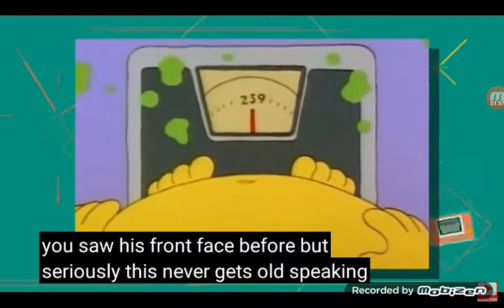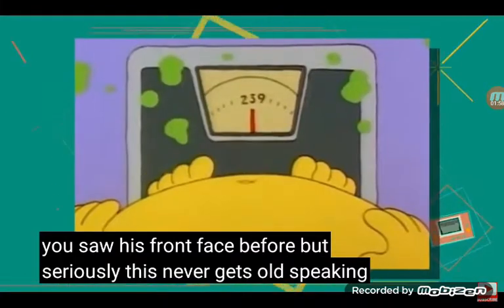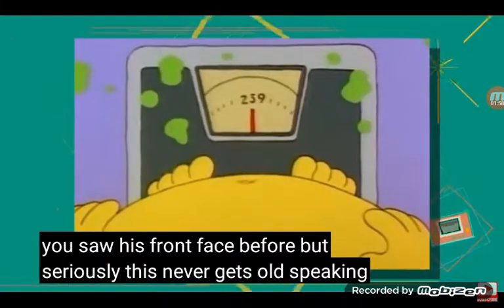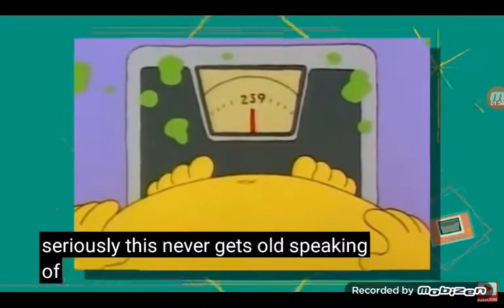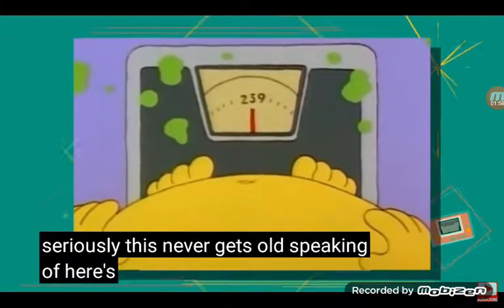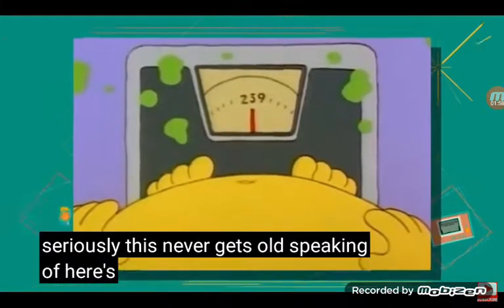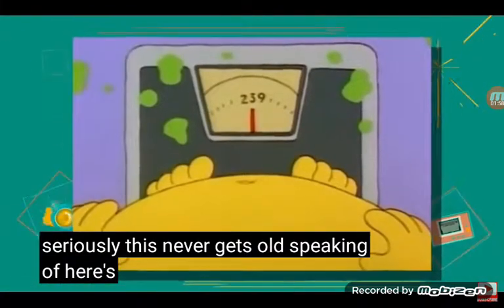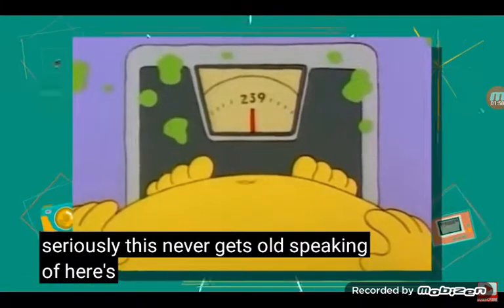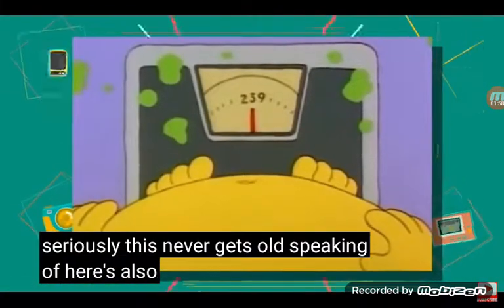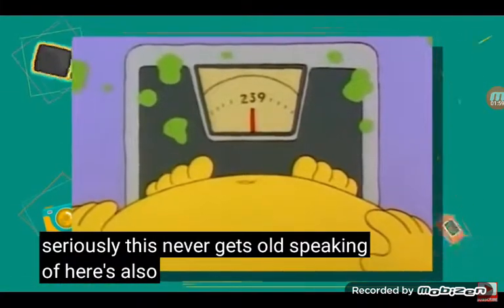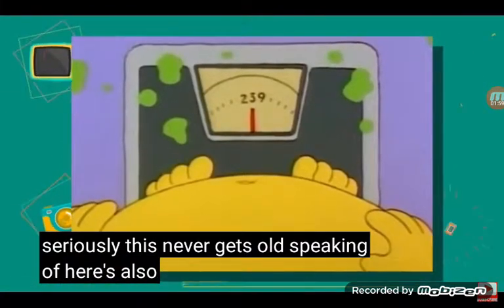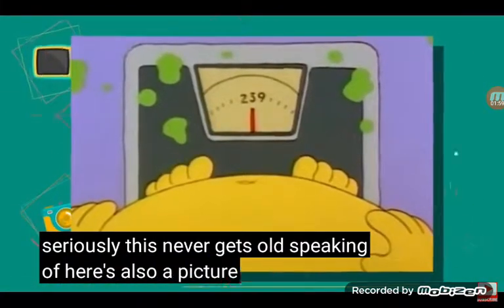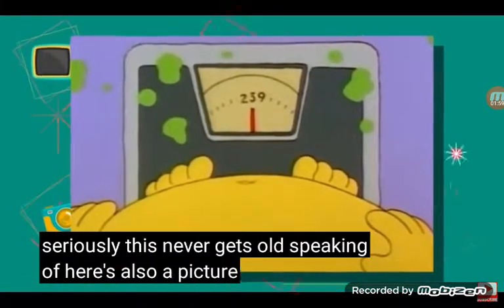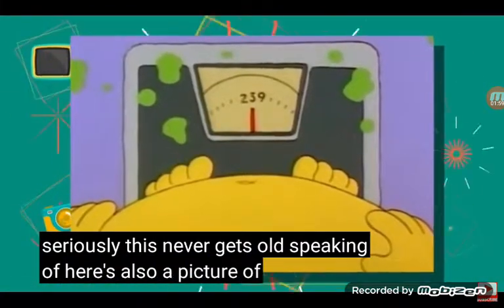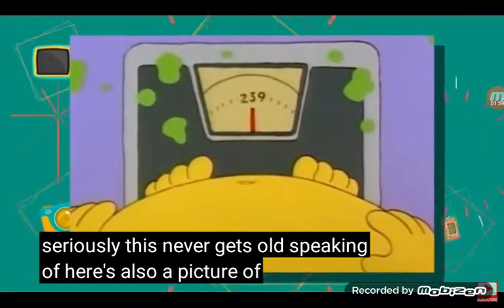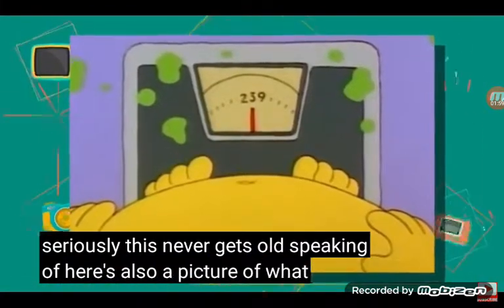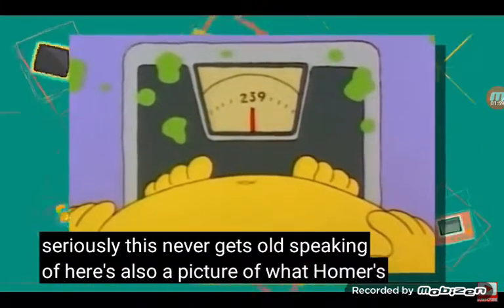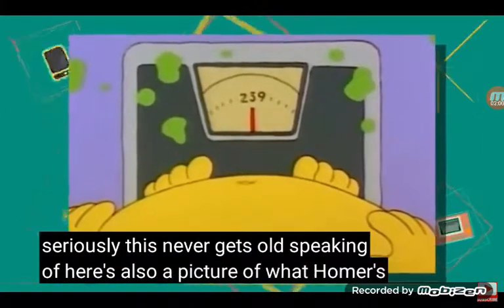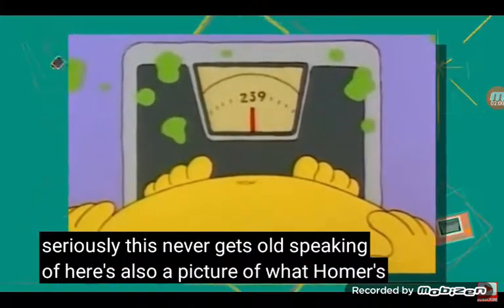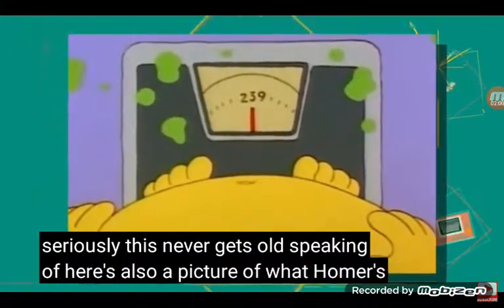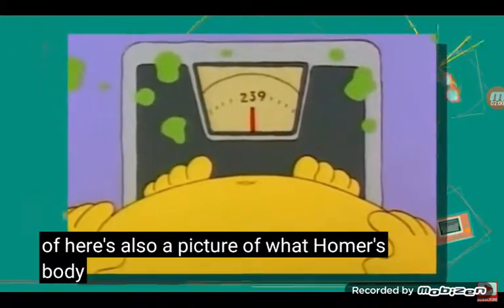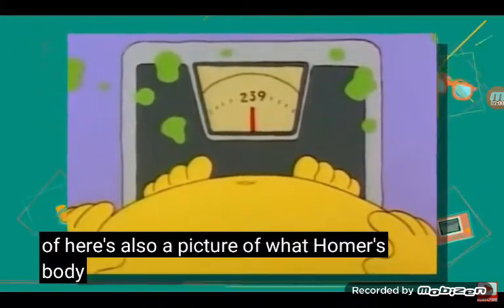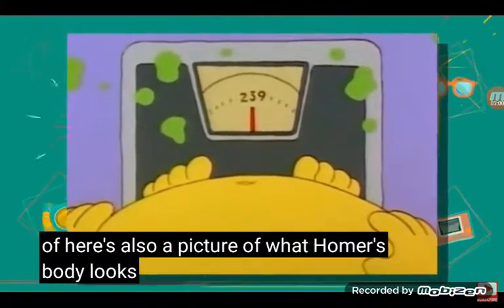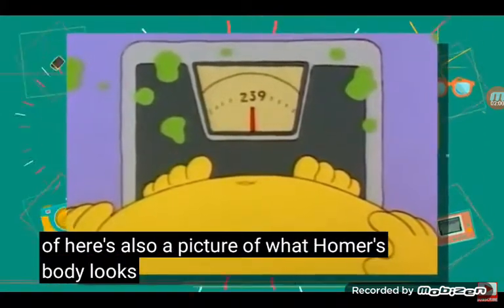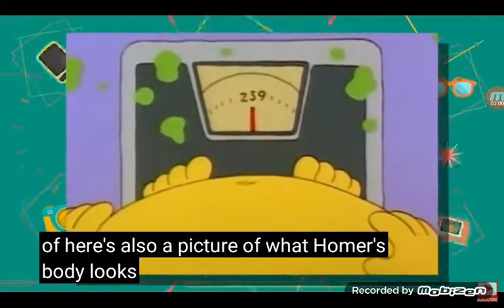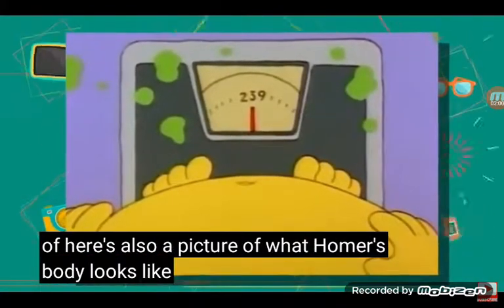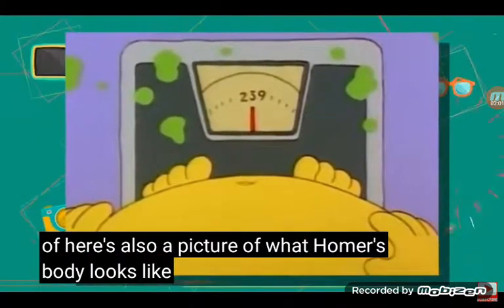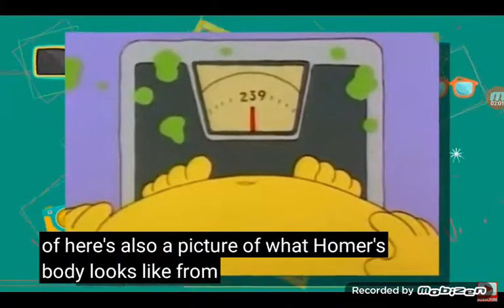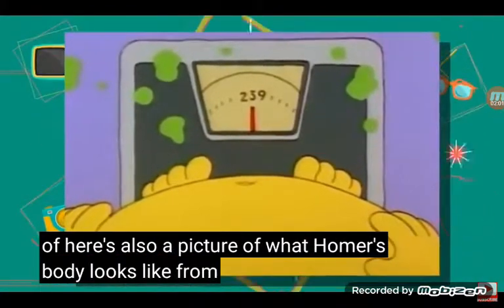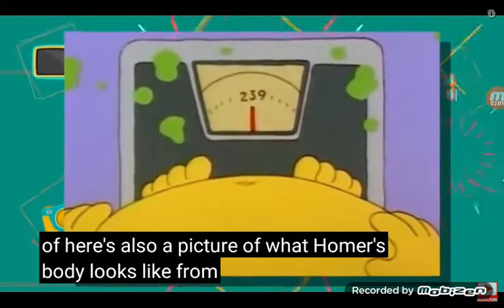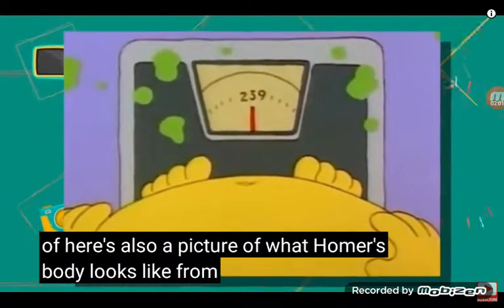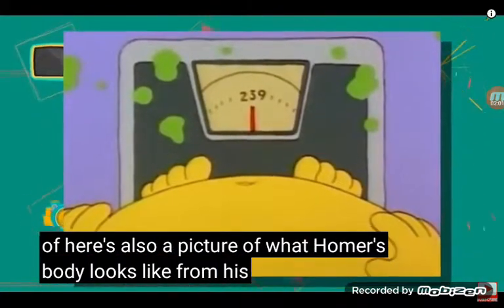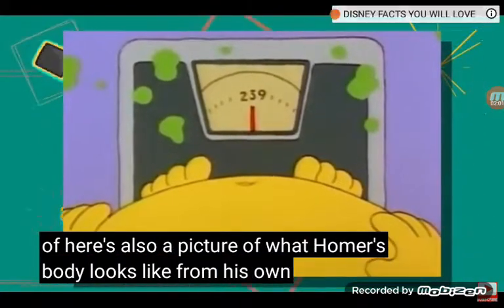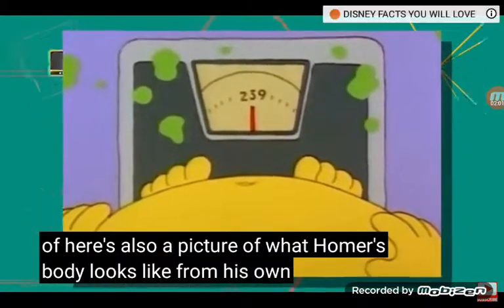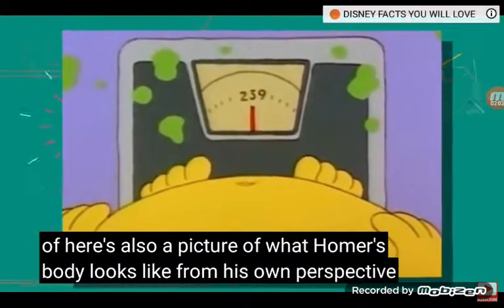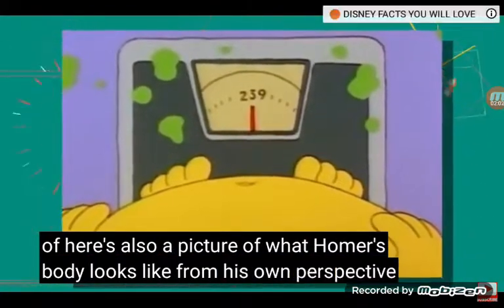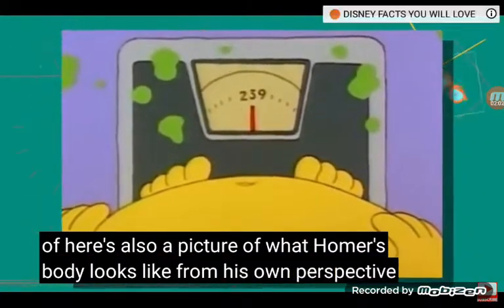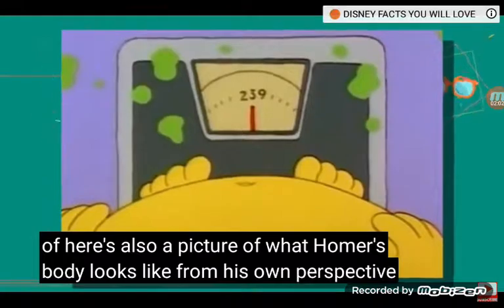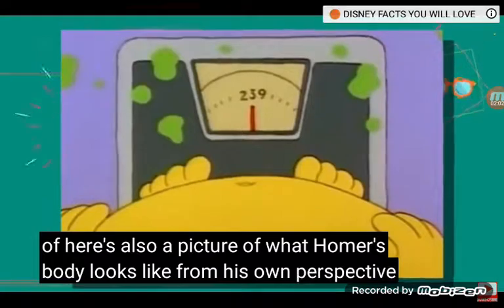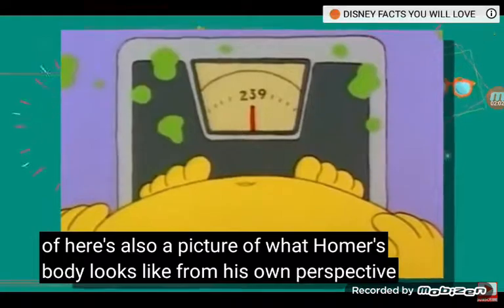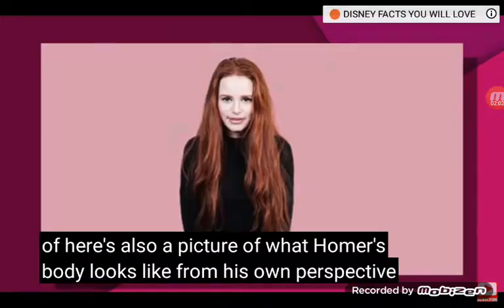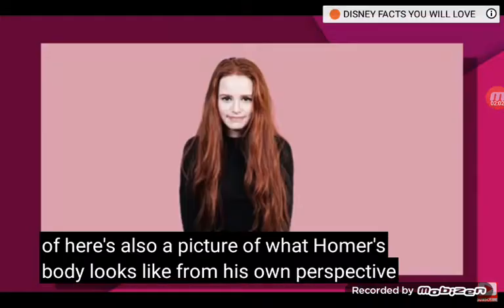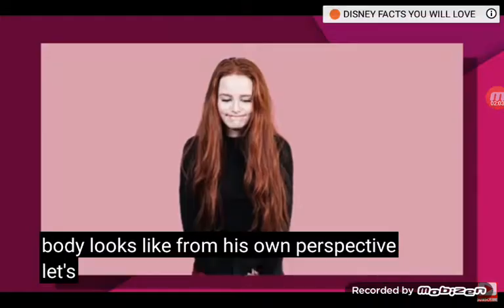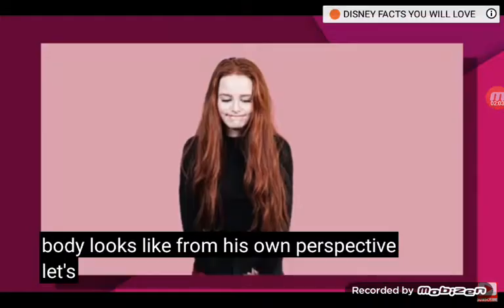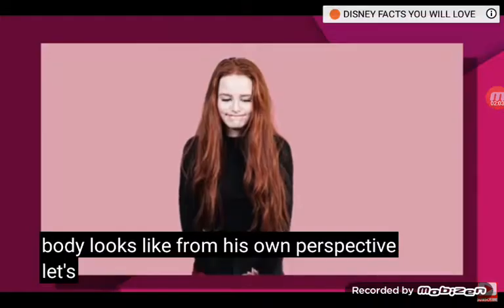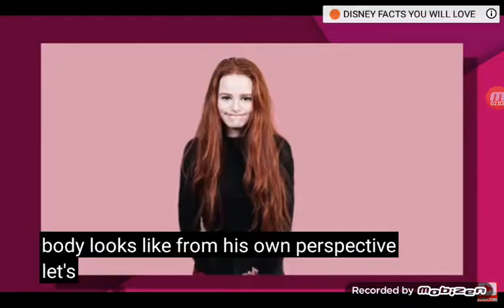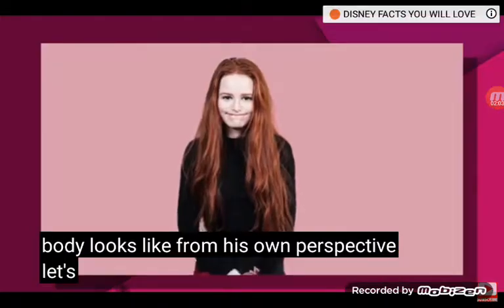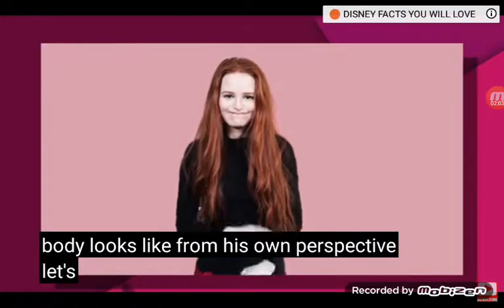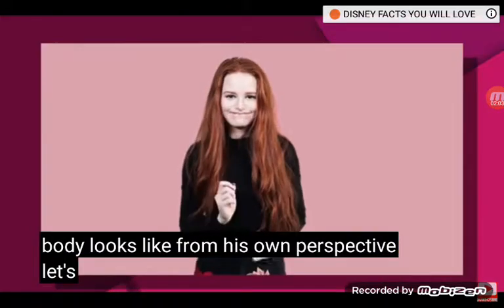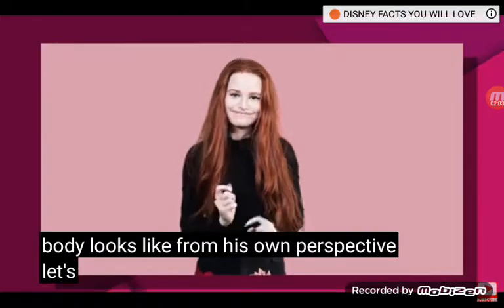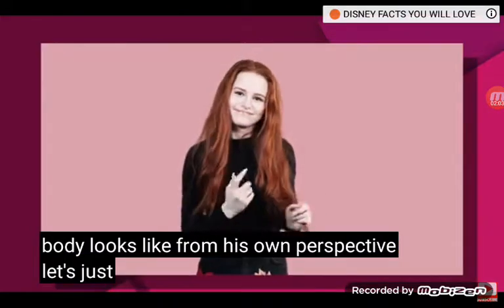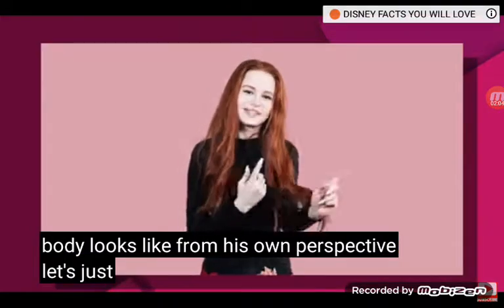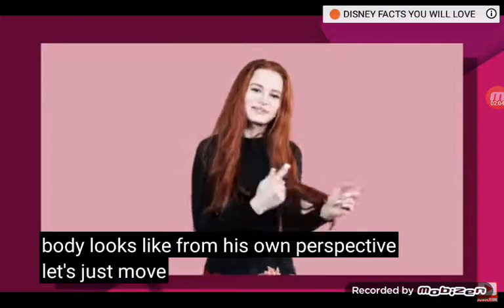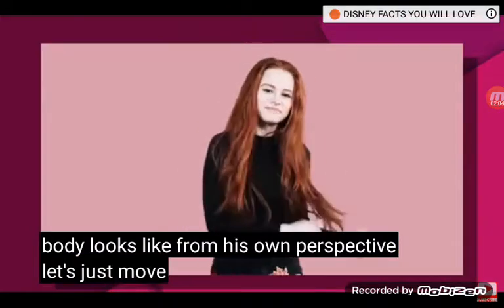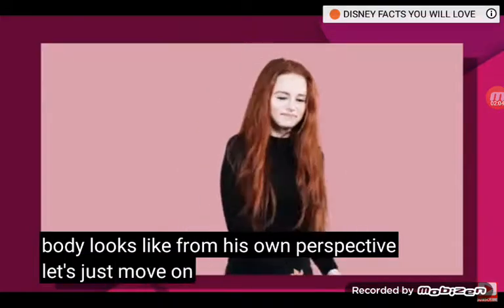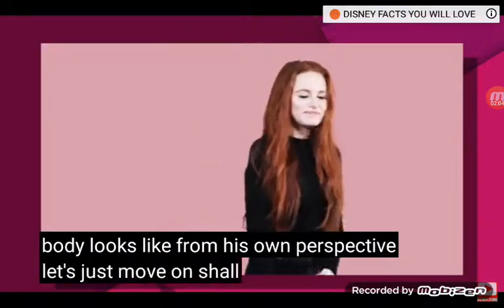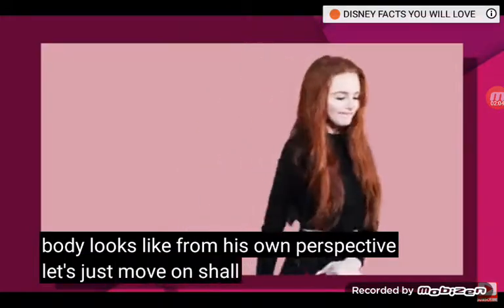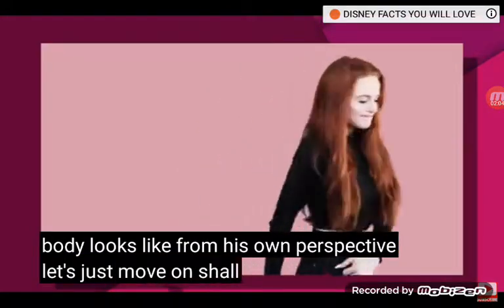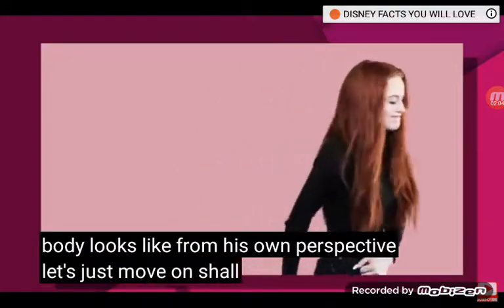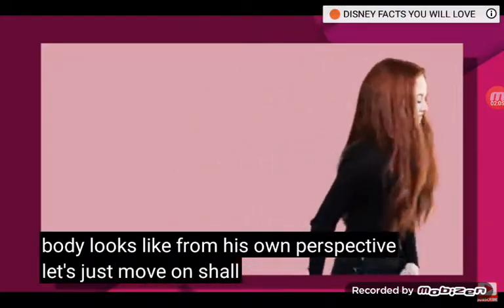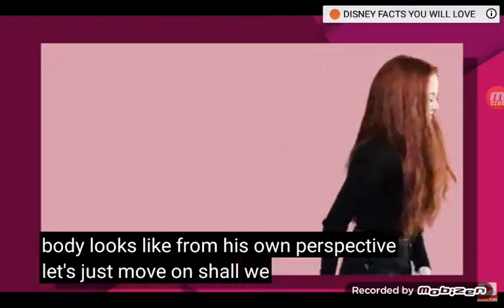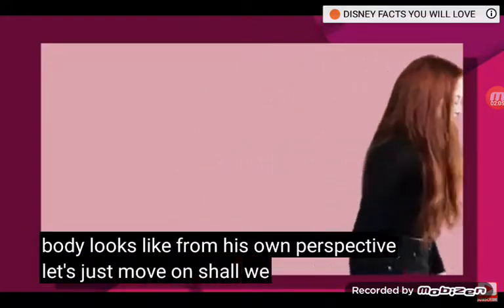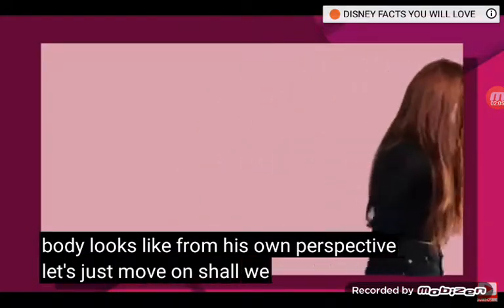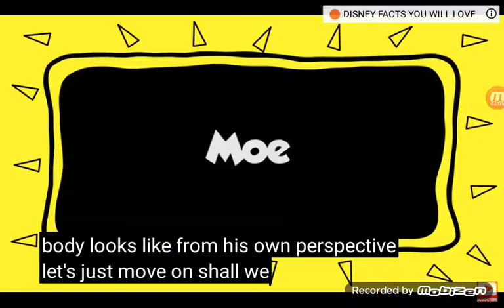Here's also a picture of what Homer's body looks like from his own perspective. Let's just move on, shall we?